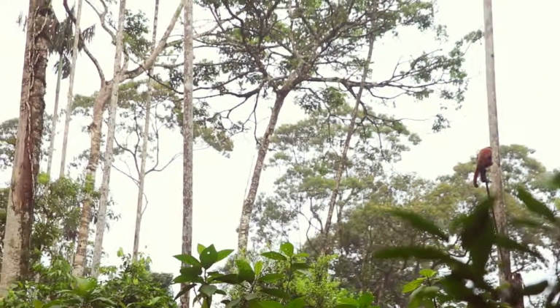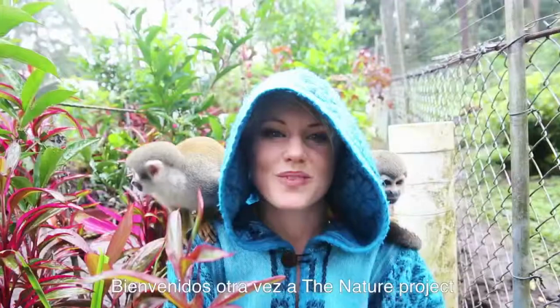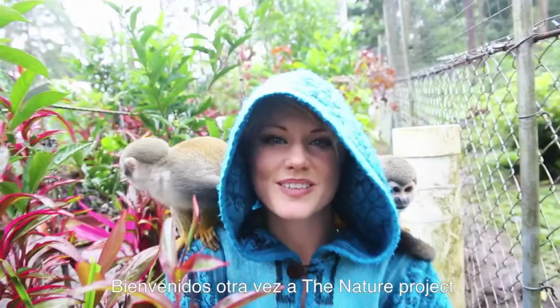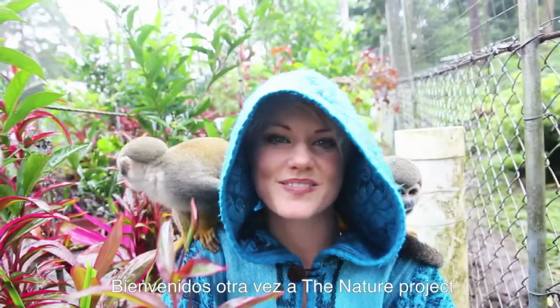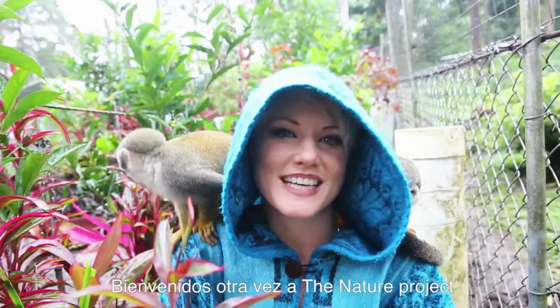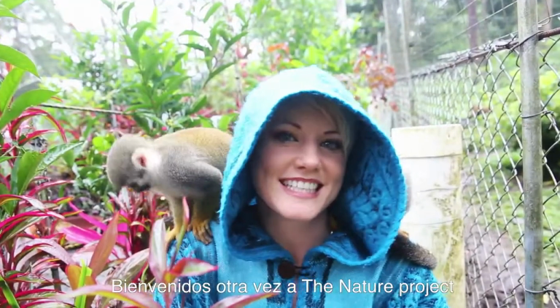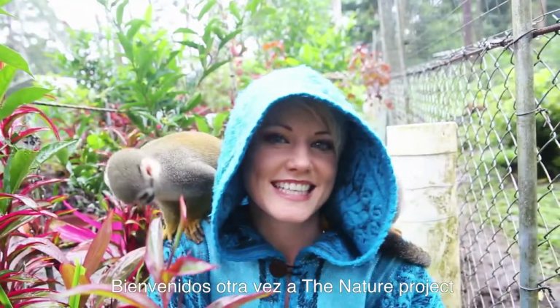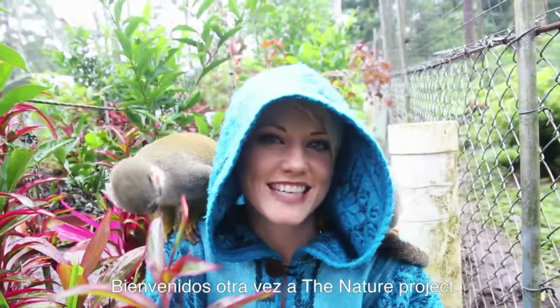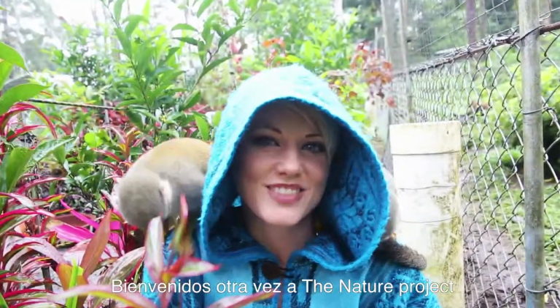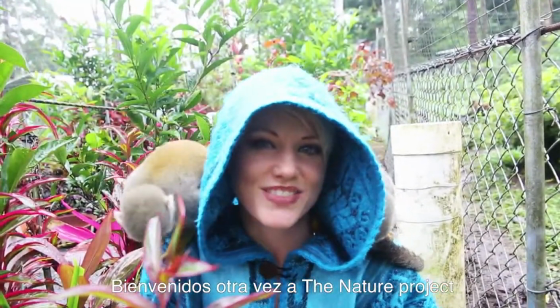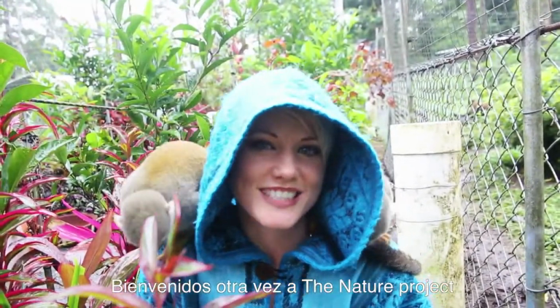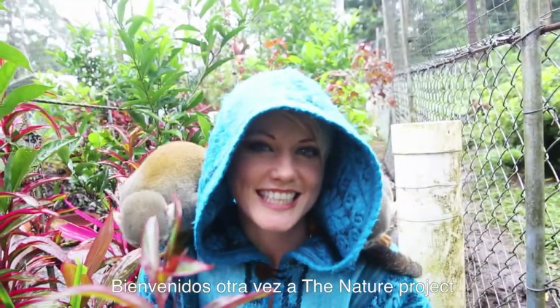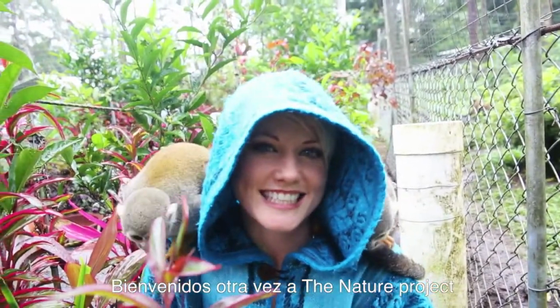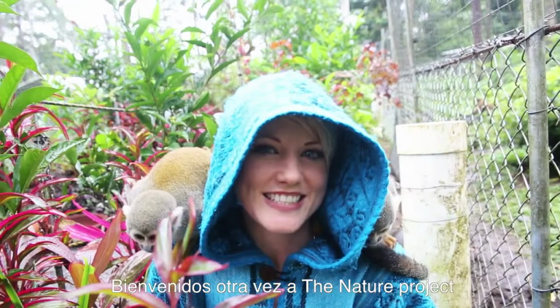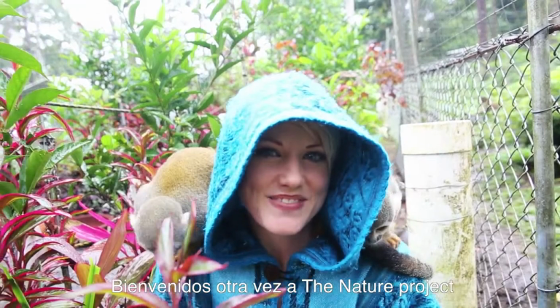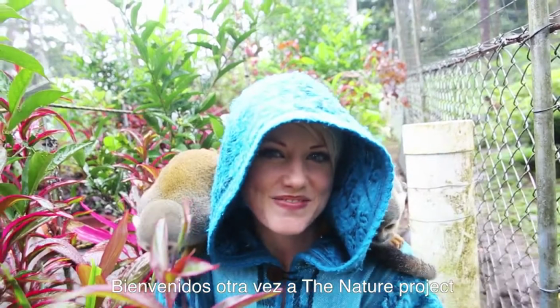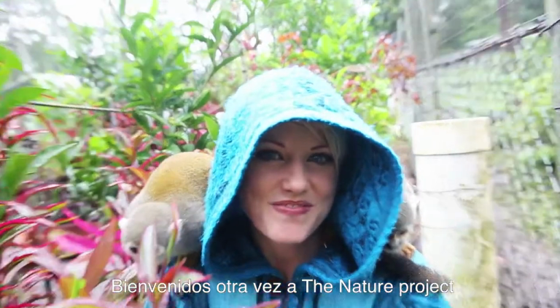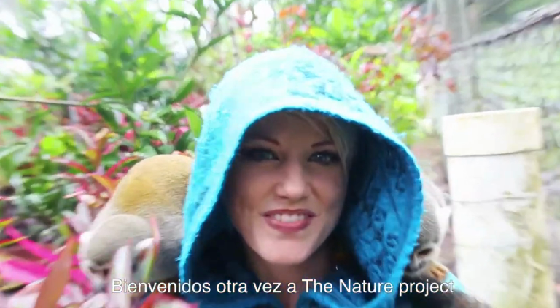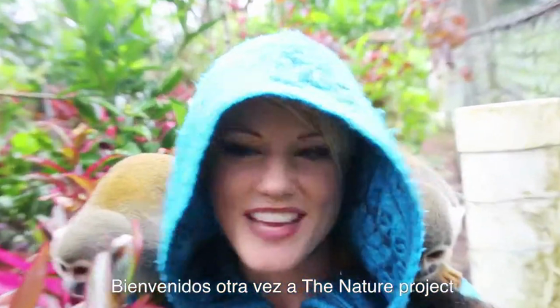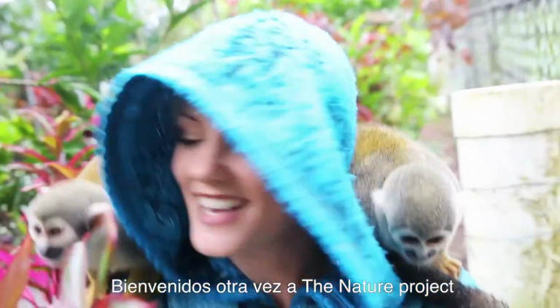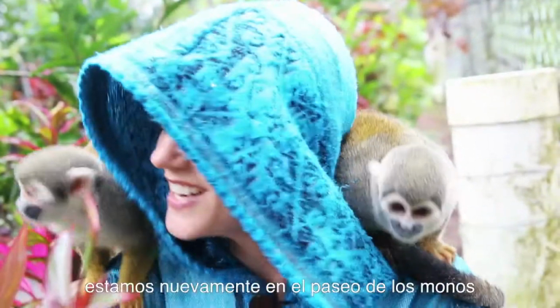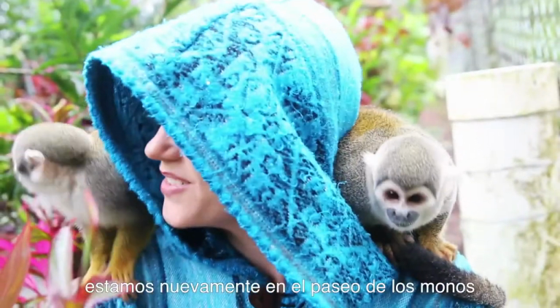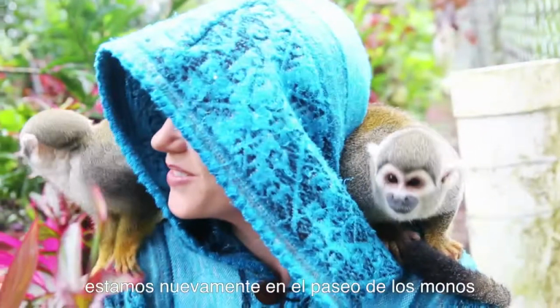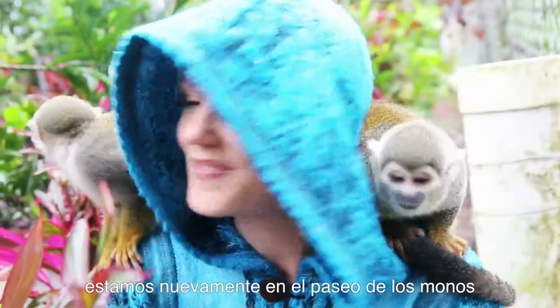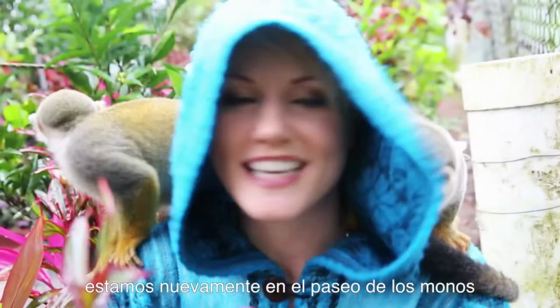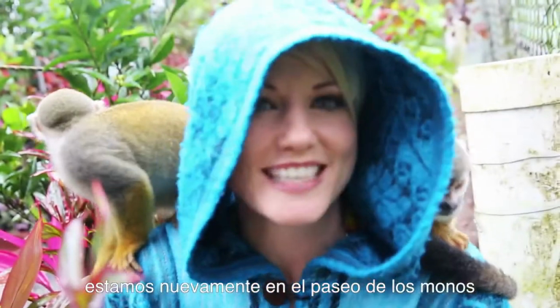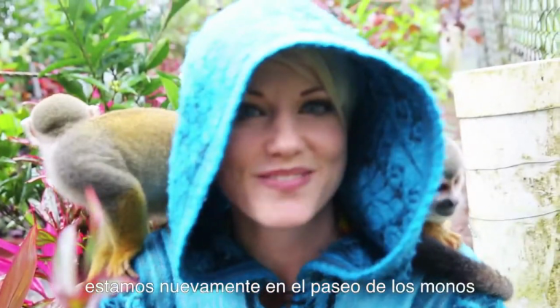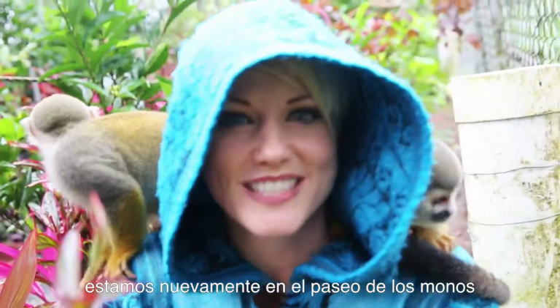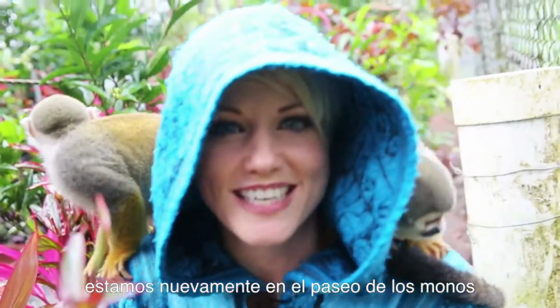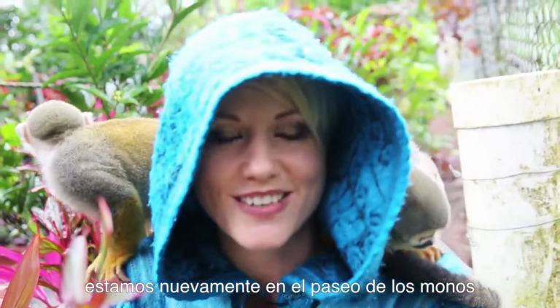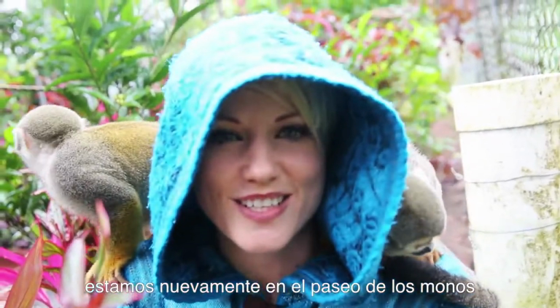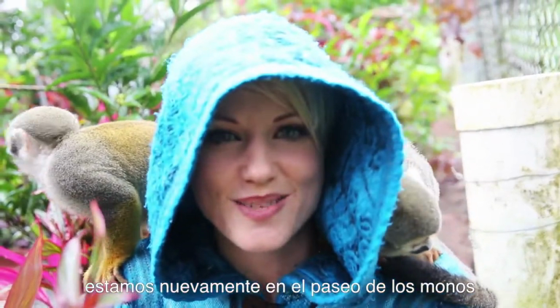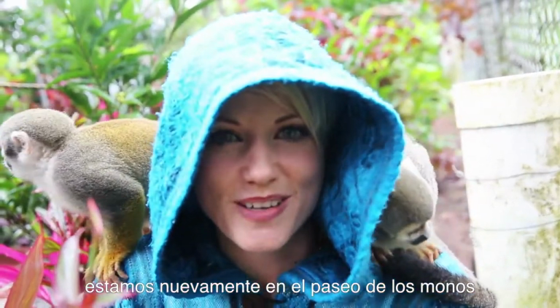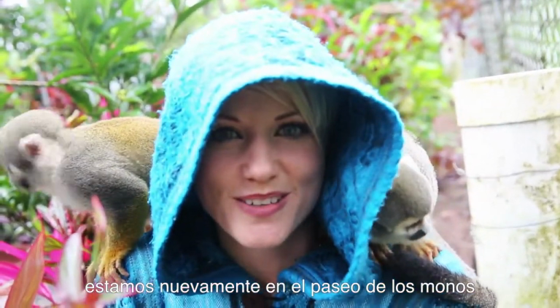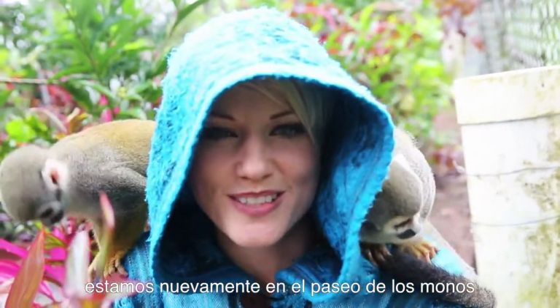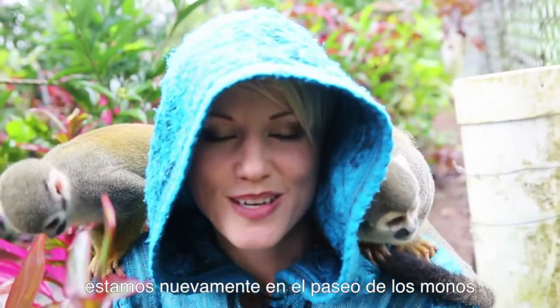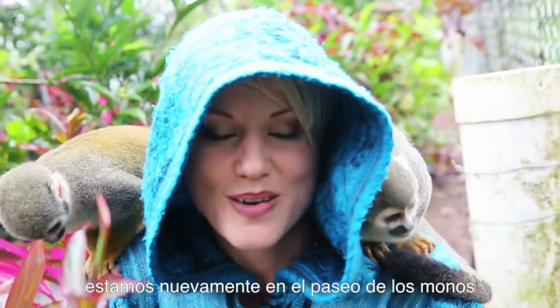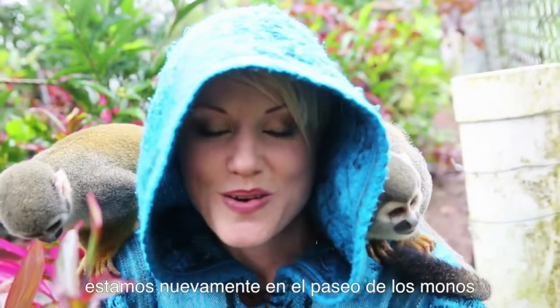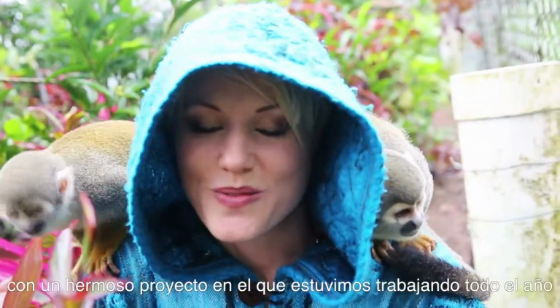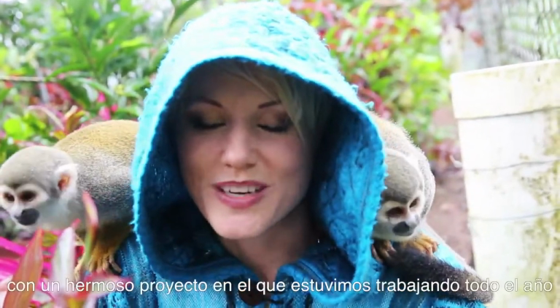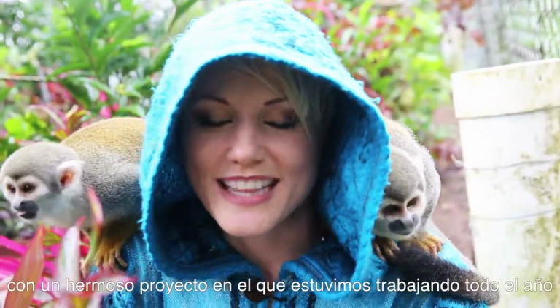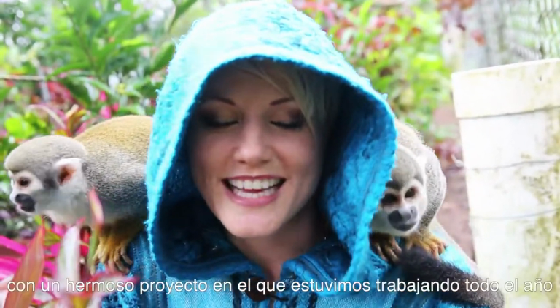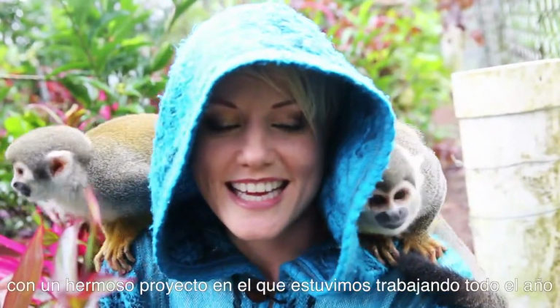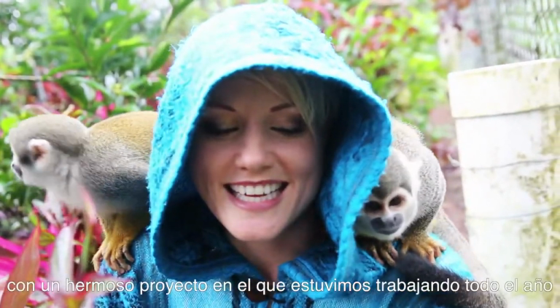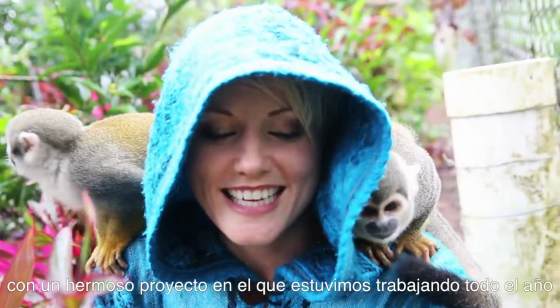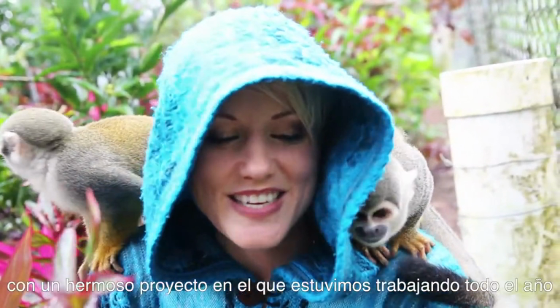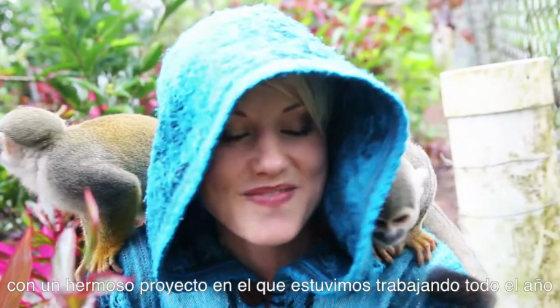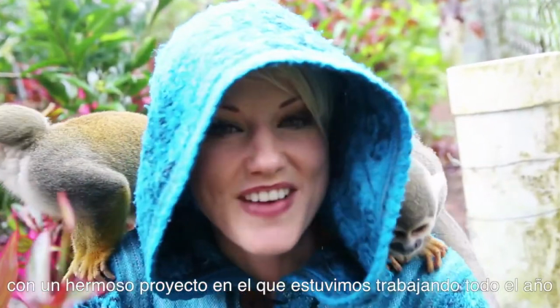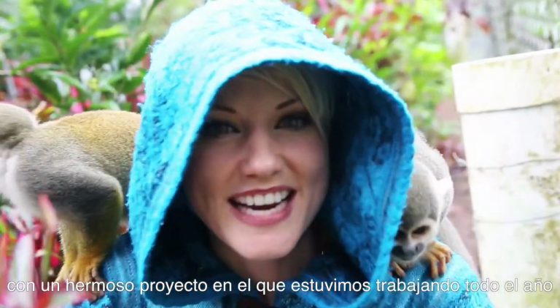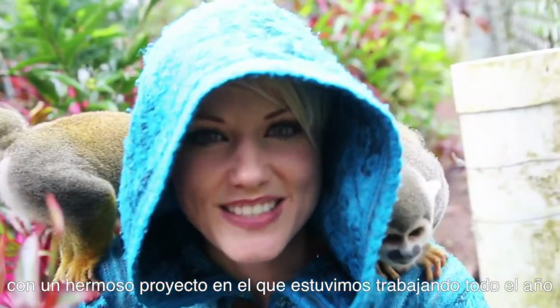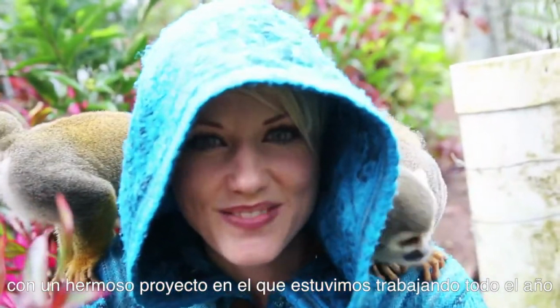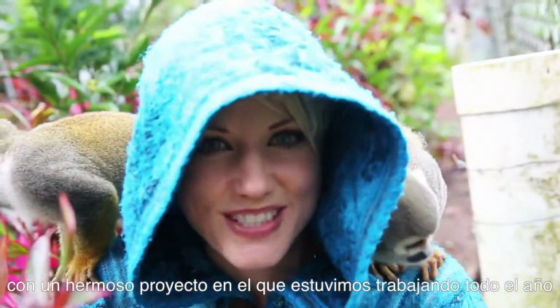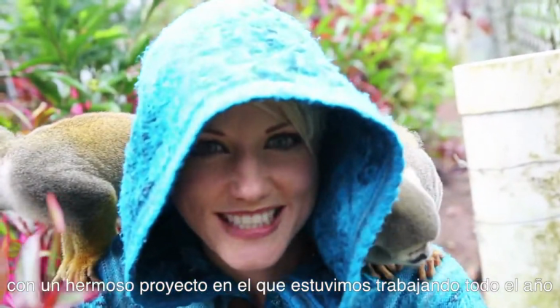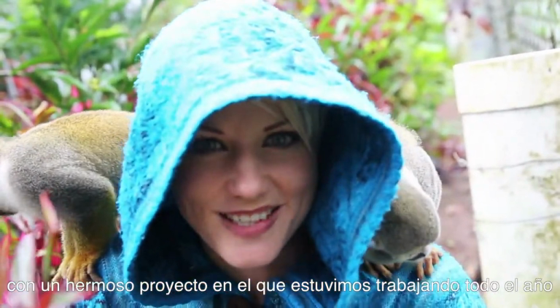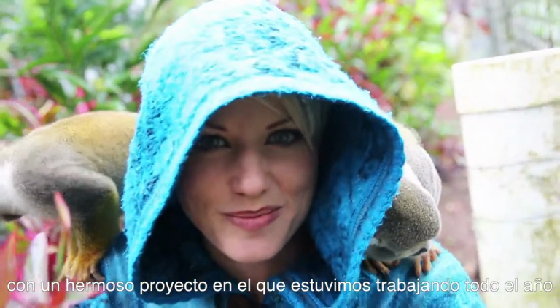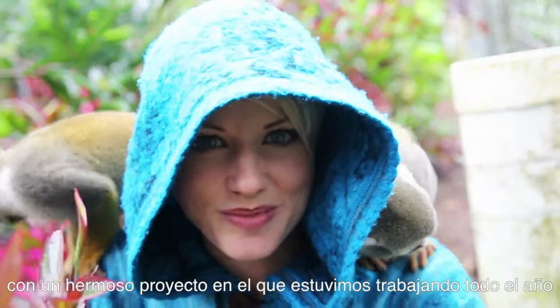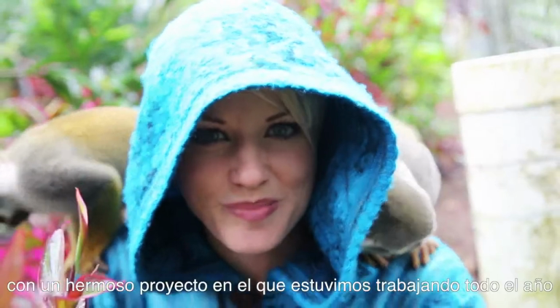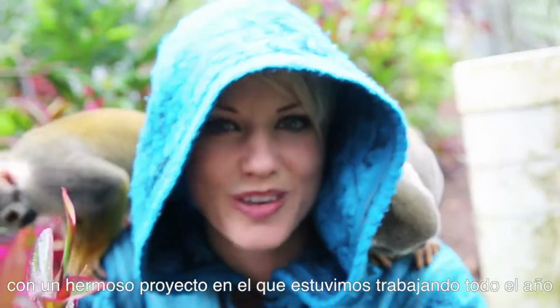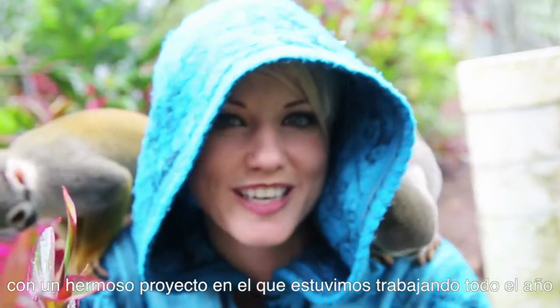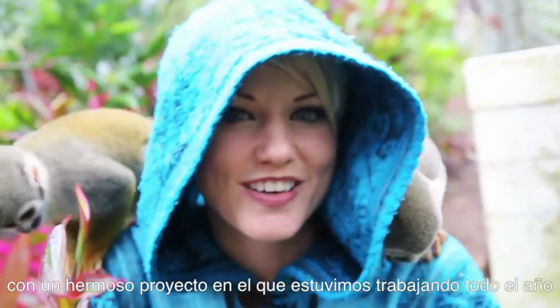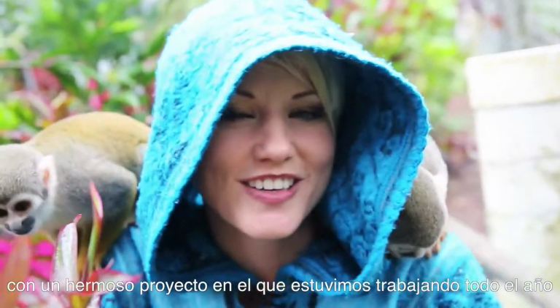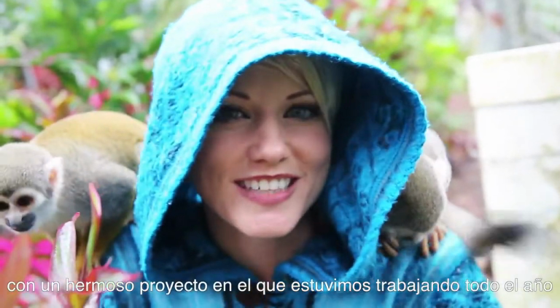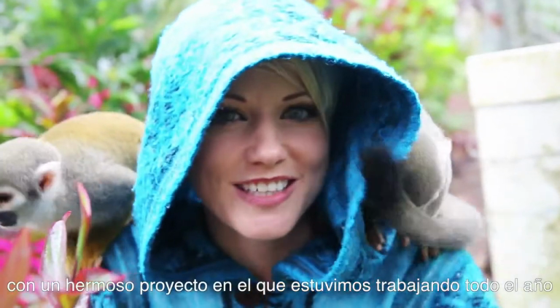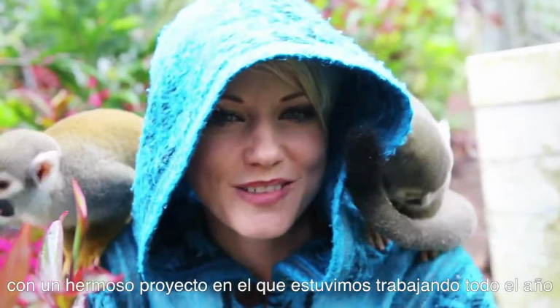Welcome back to The Nature Project. We're back here in Paseo de las Manos with an amazing project that we've been working on all year.